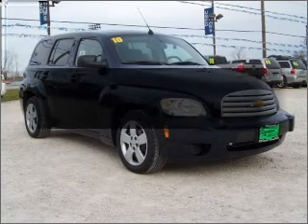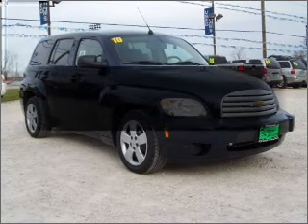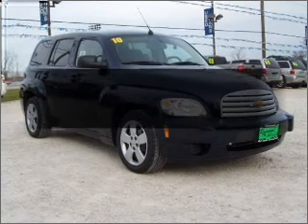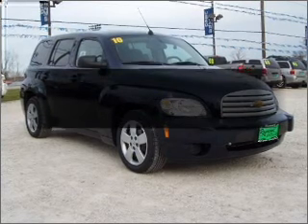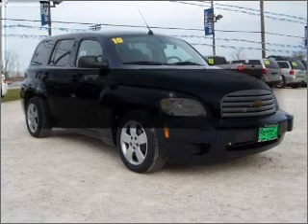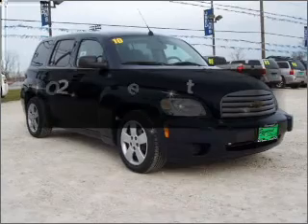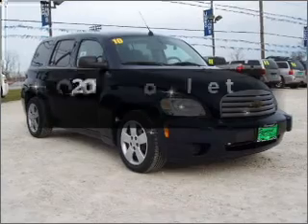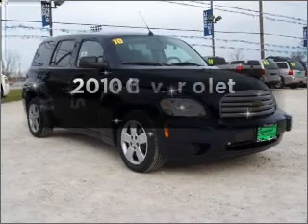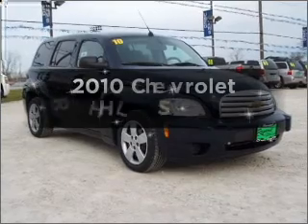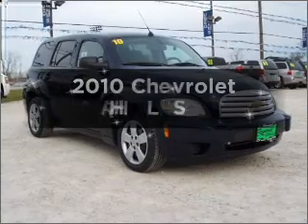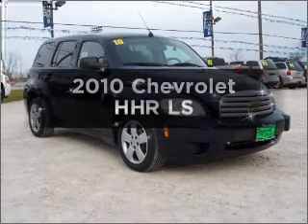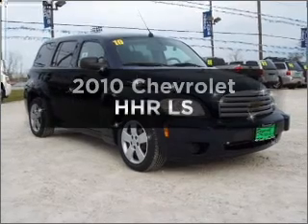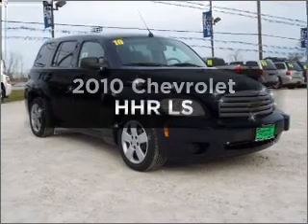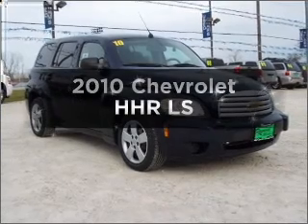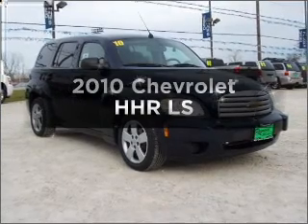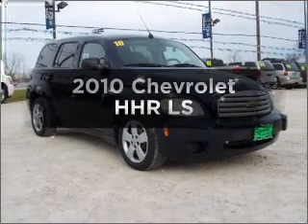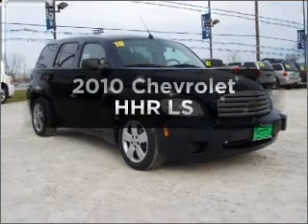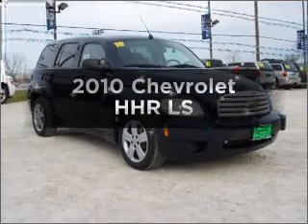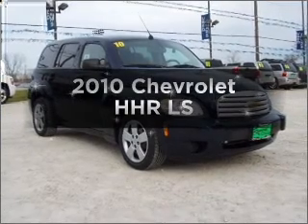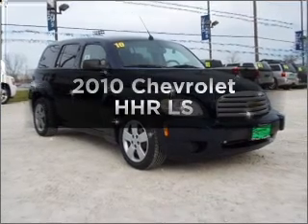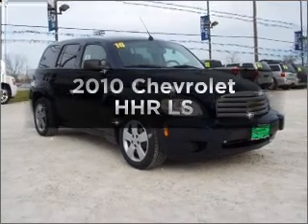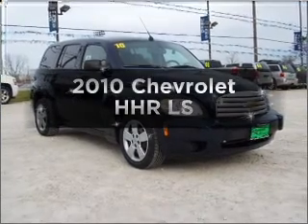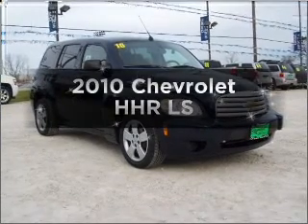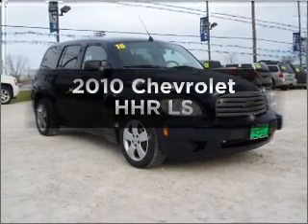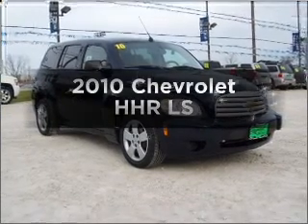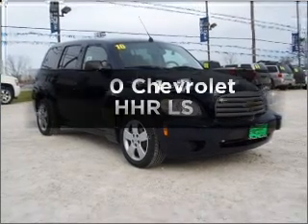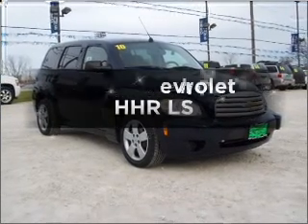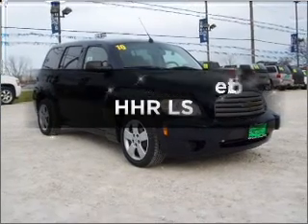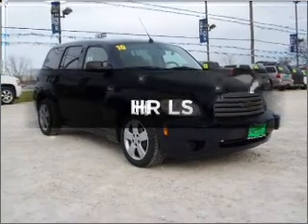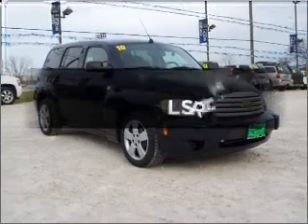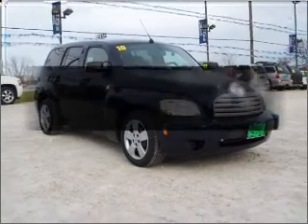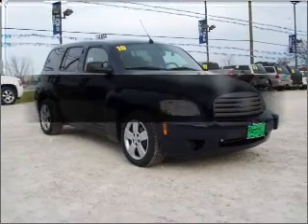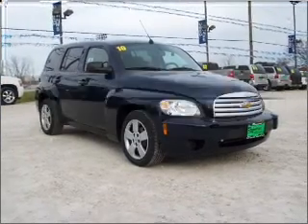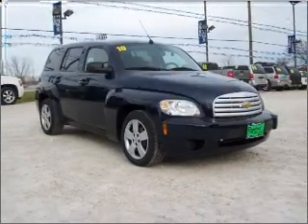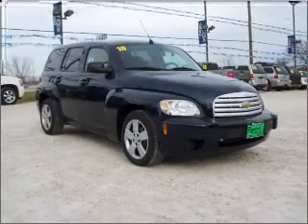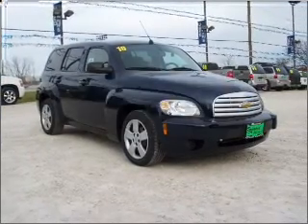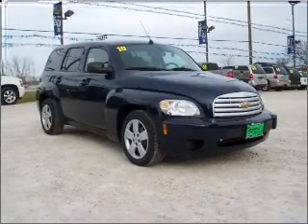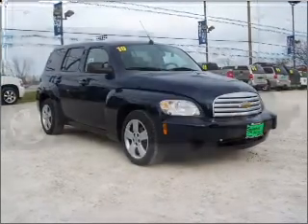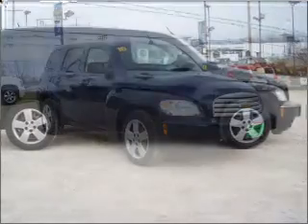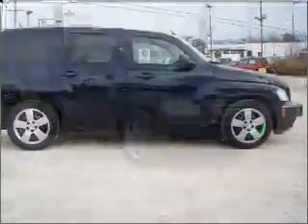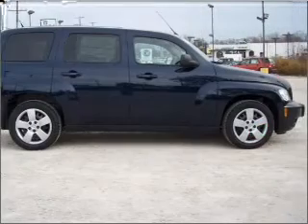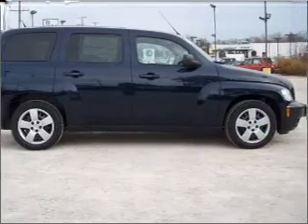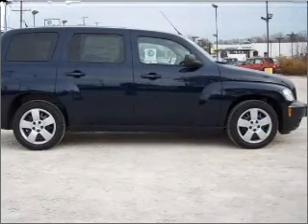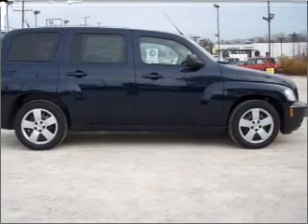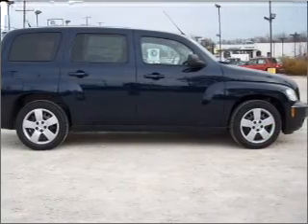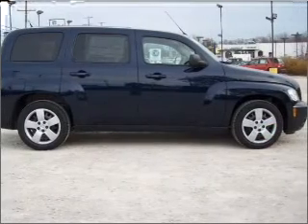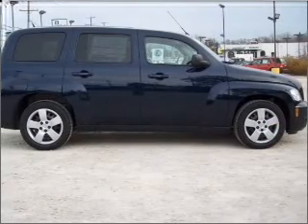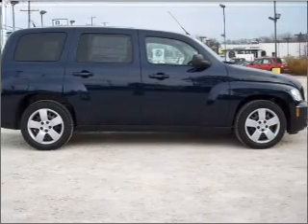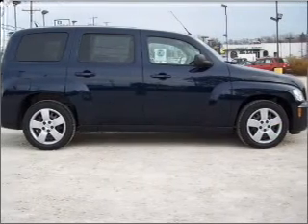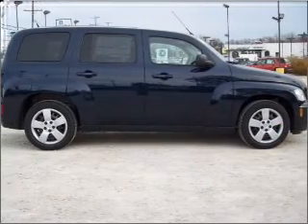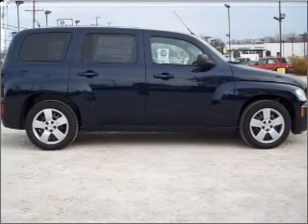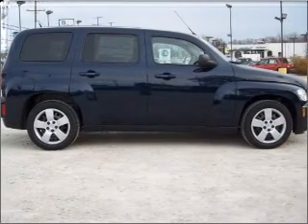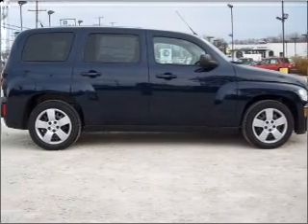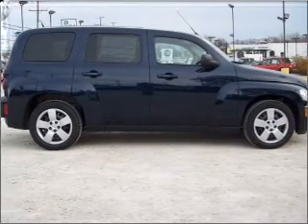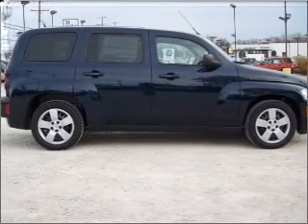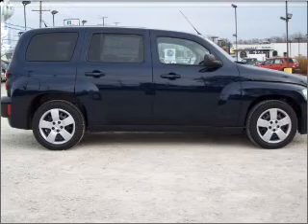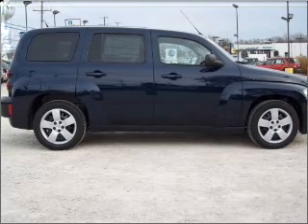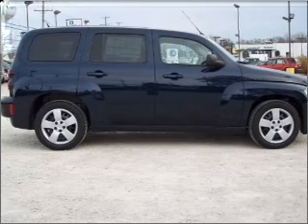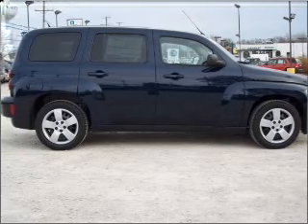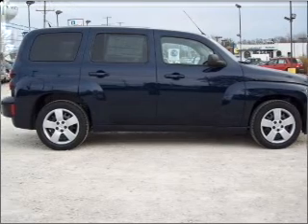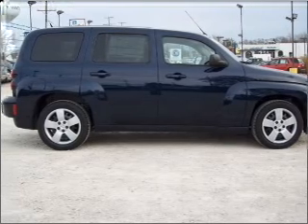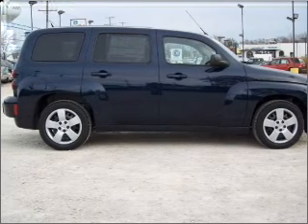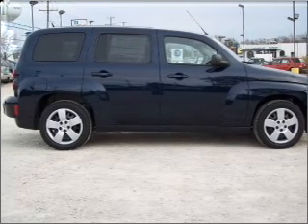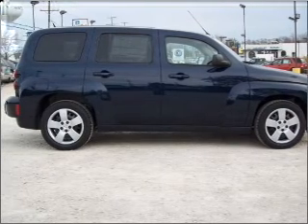Get noticed in this 2010 Chevrolet HHR. Travel the roads in style and comfort in this great vehicle.